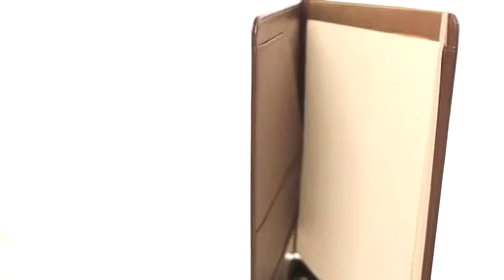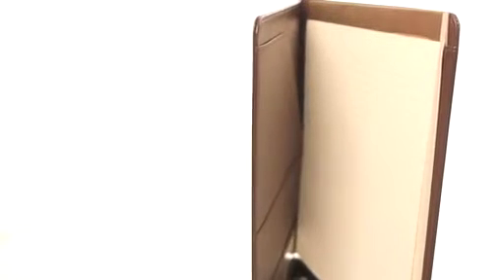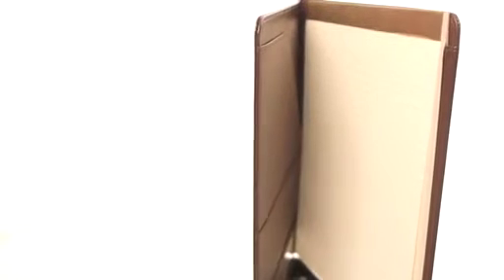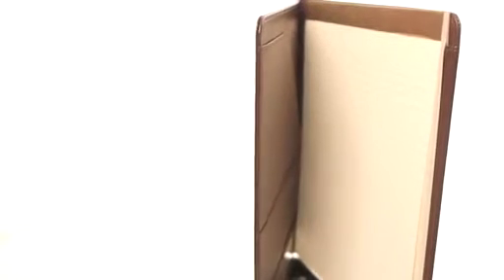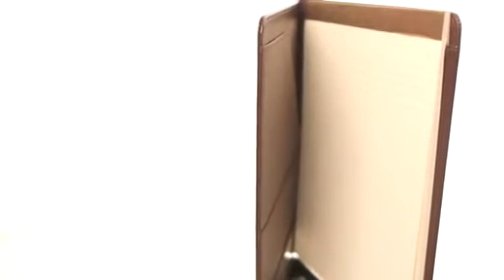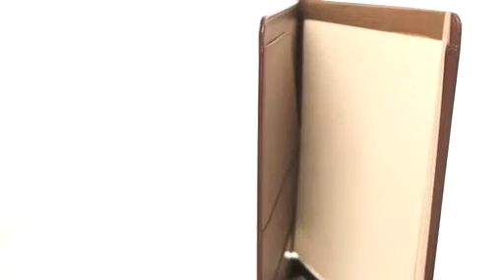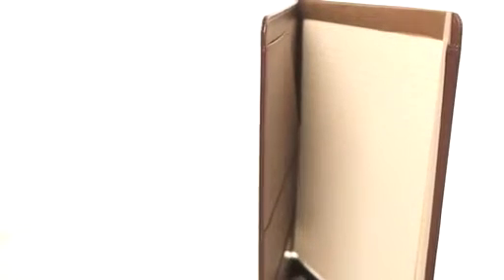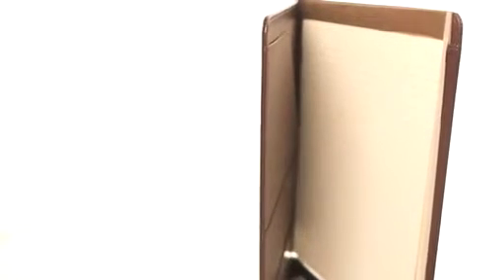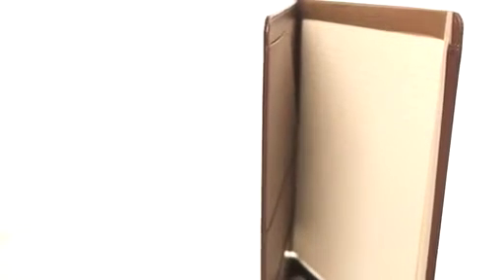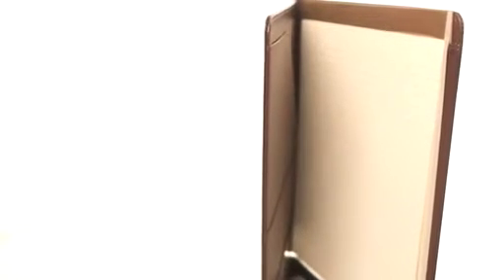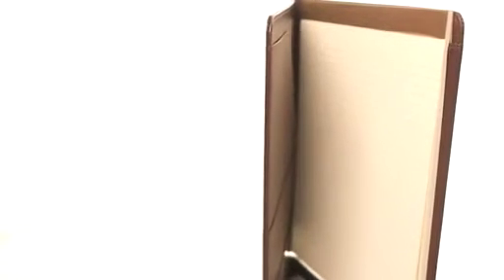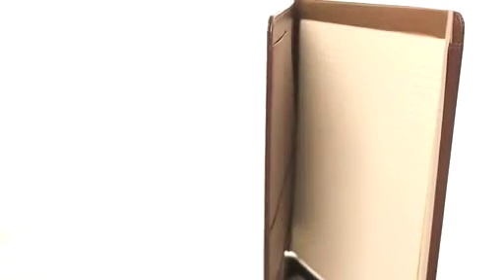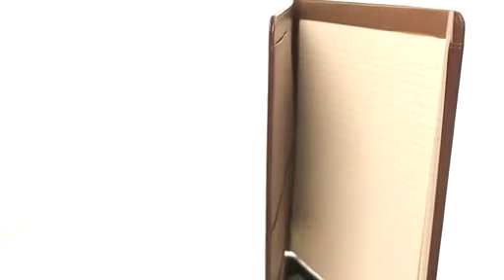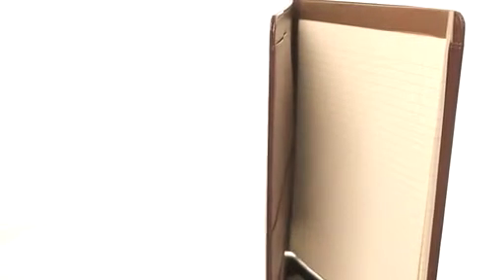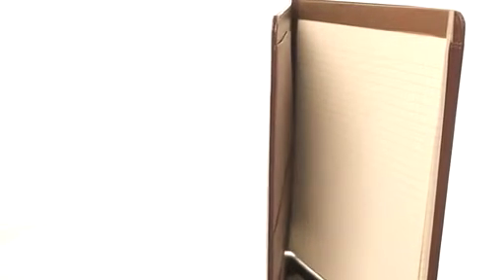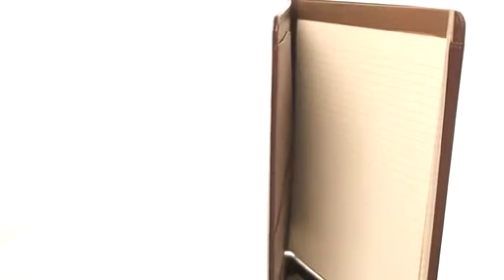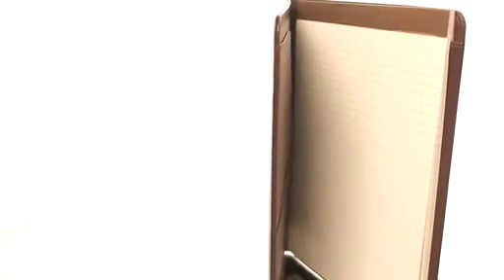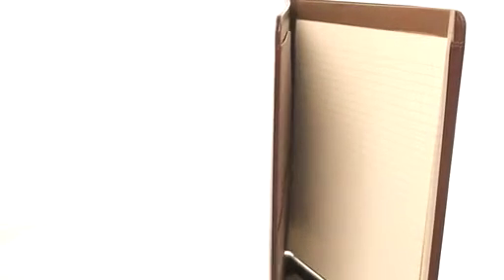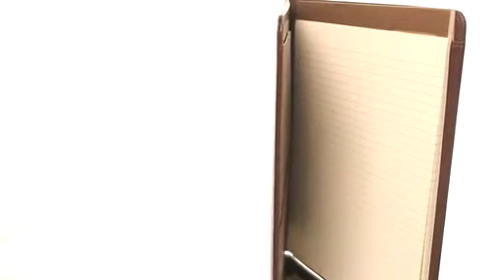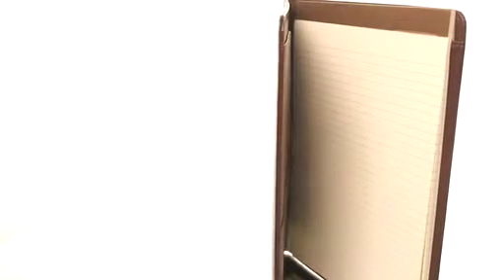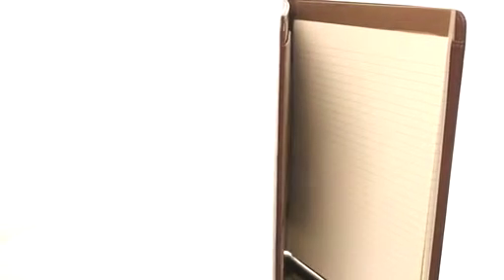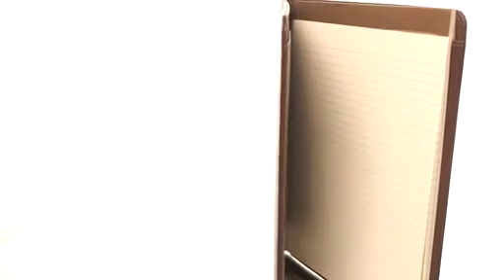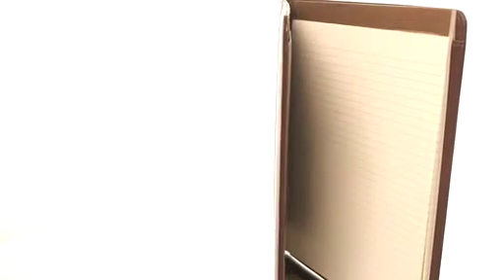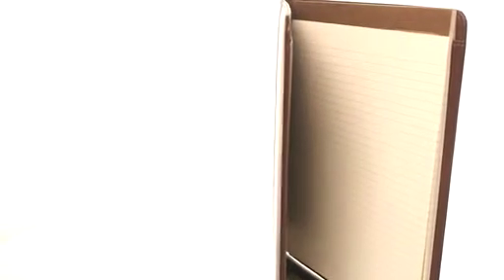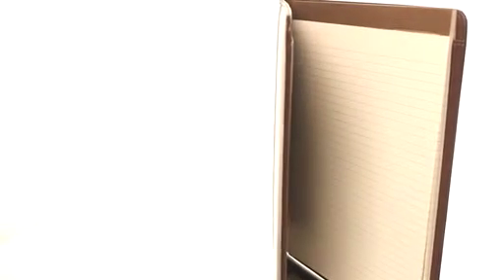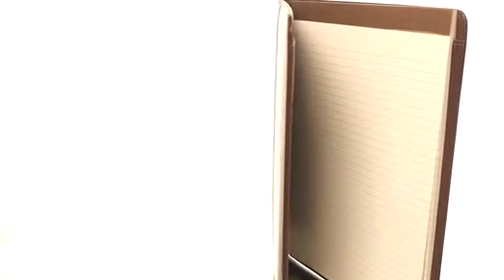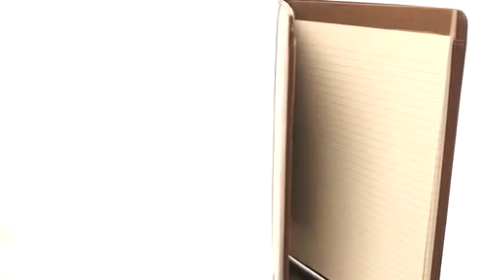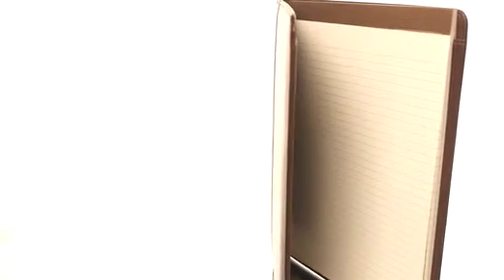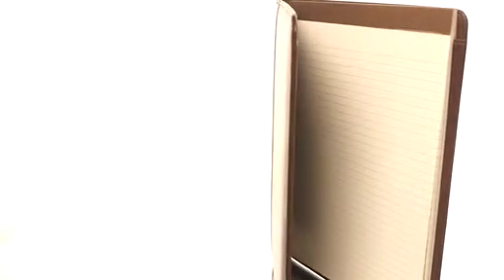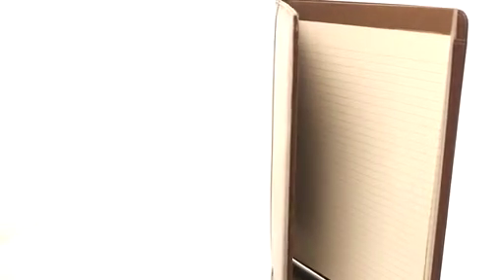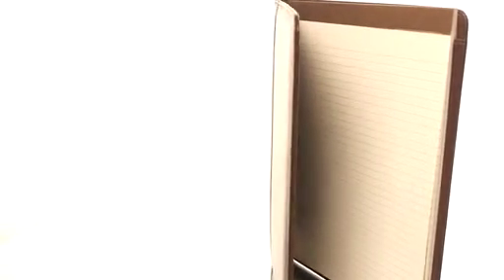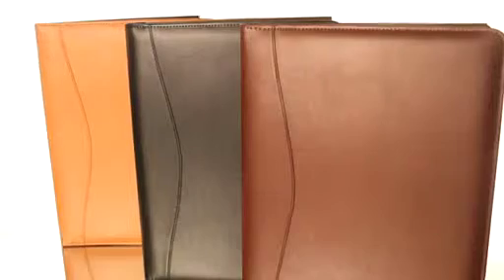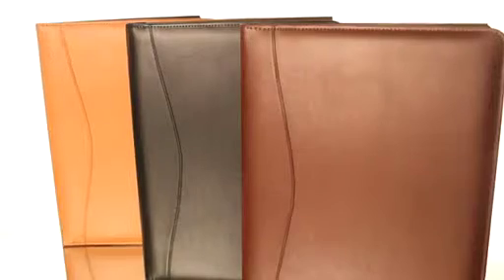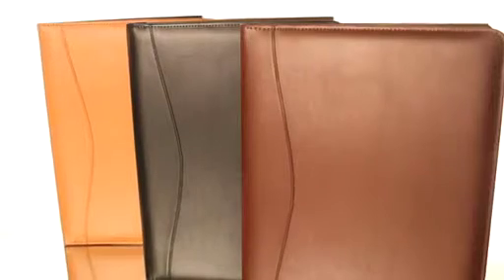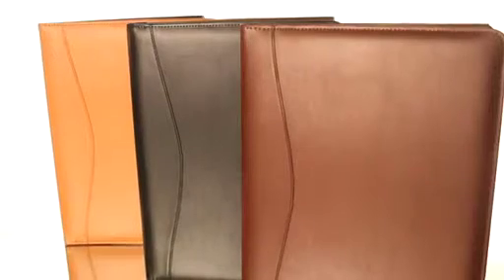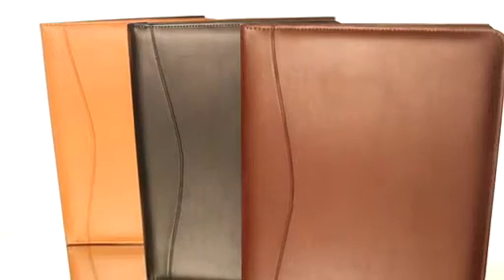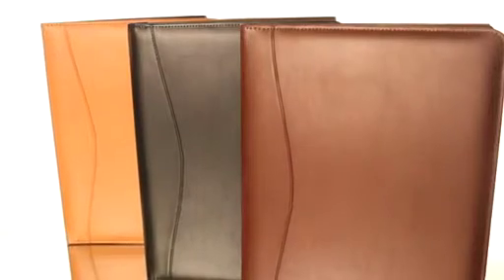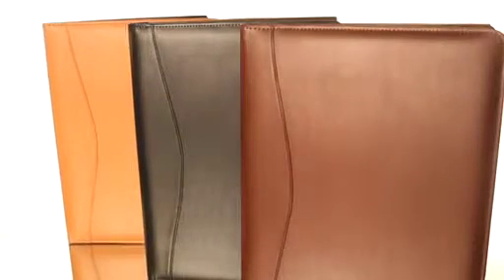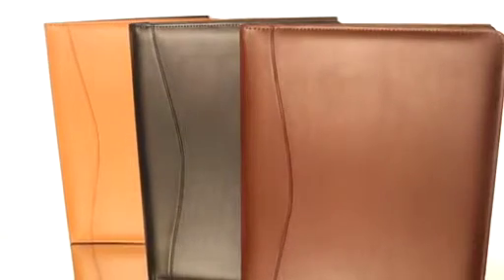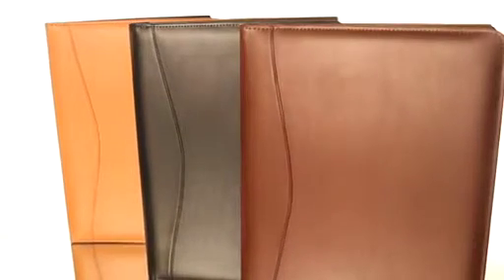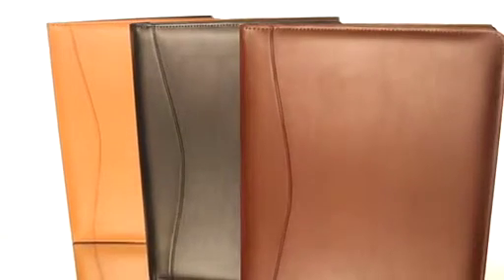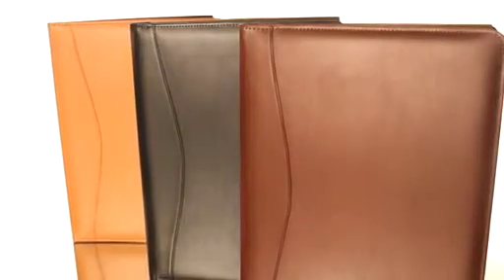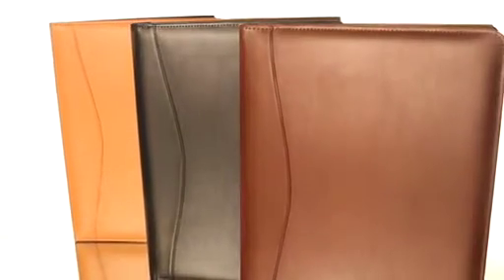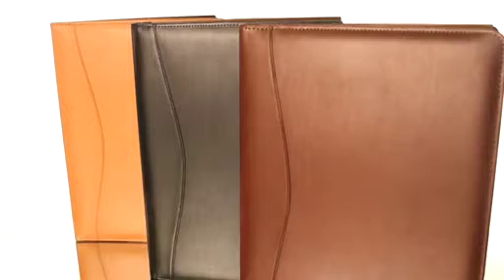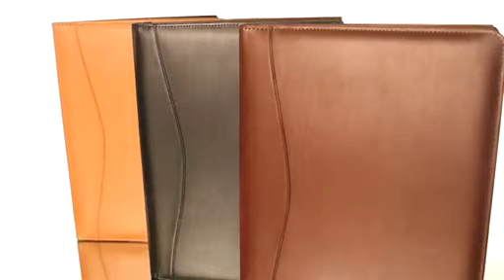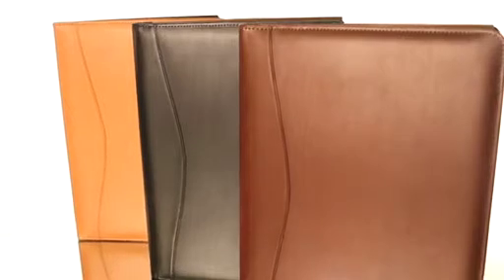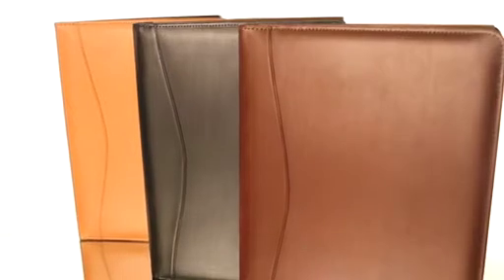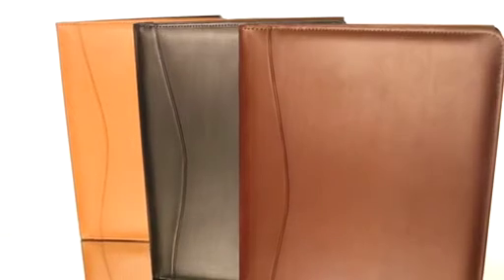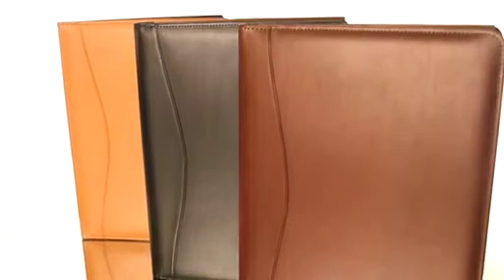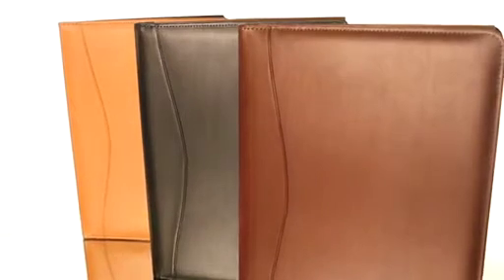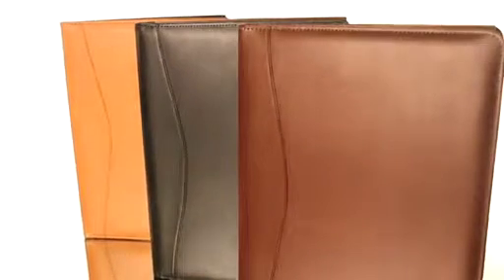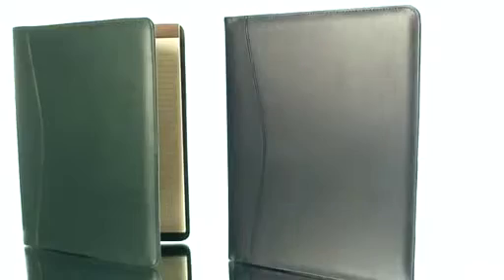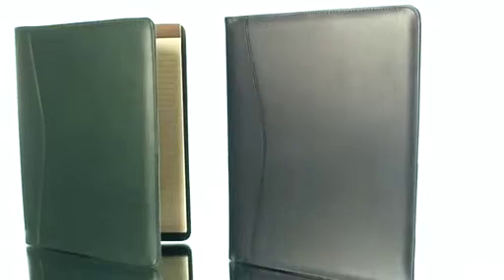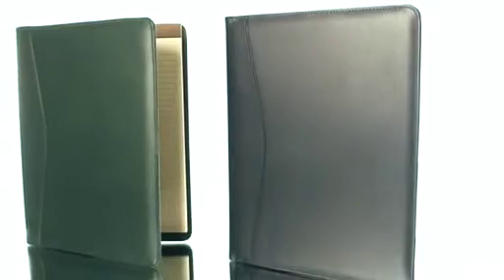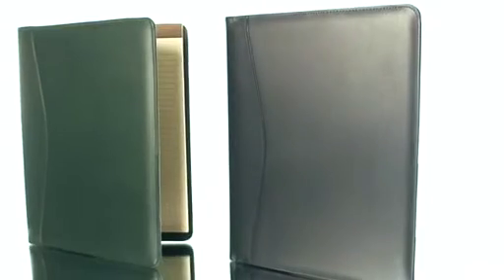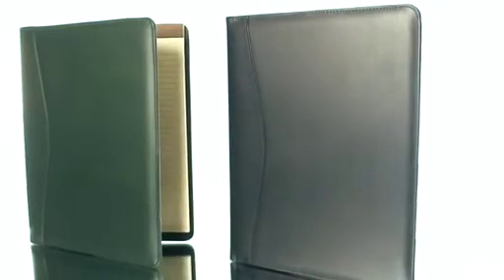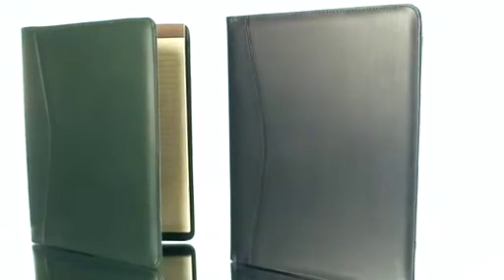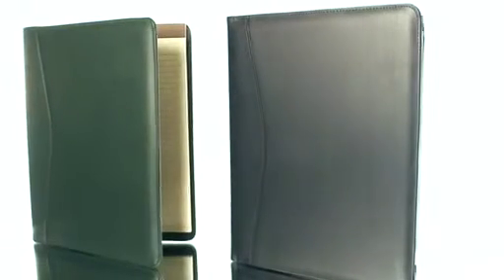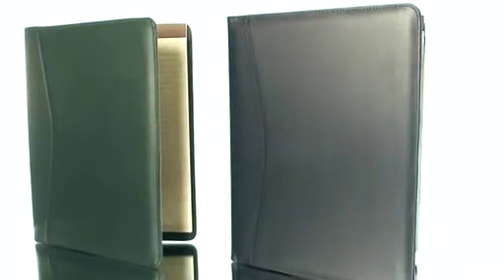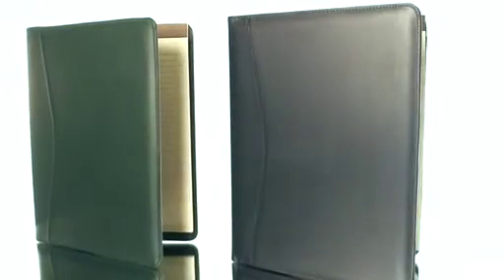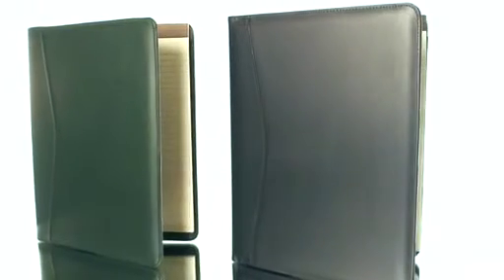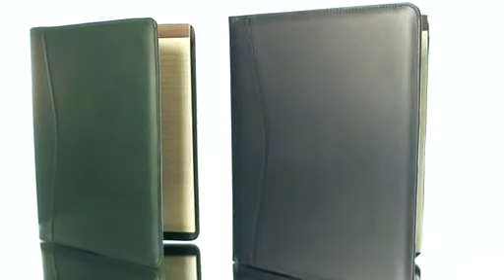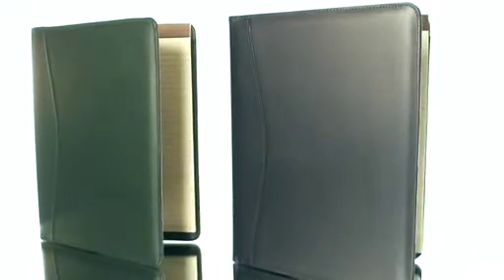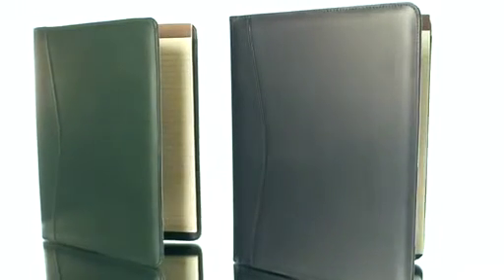And of course holds an eight-and-a-half ruled pad. This Padfolio comes in black, blue, burgundy, green, or tan.